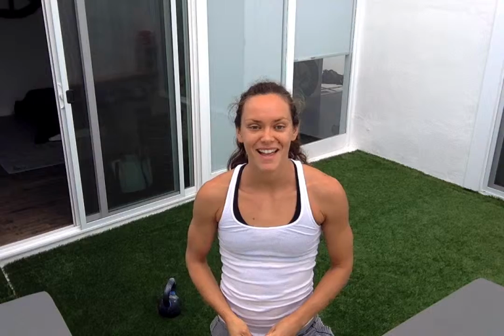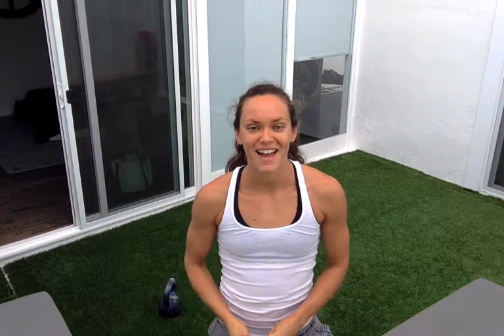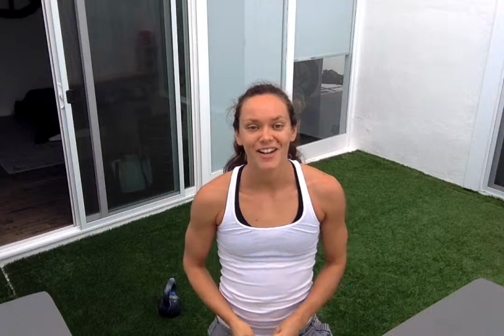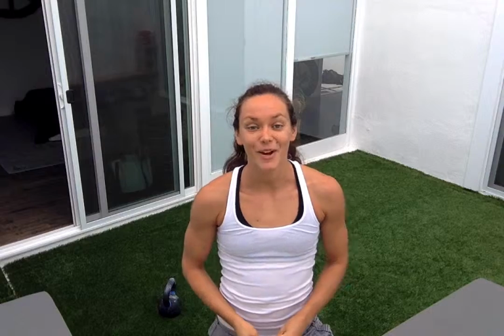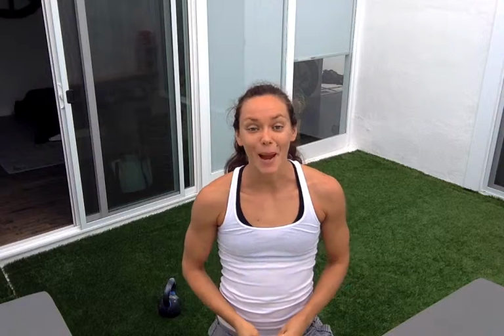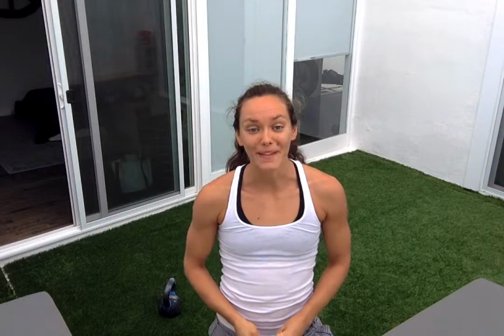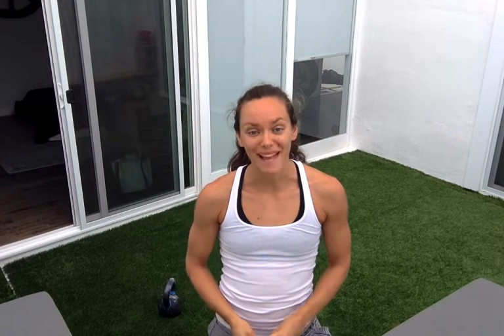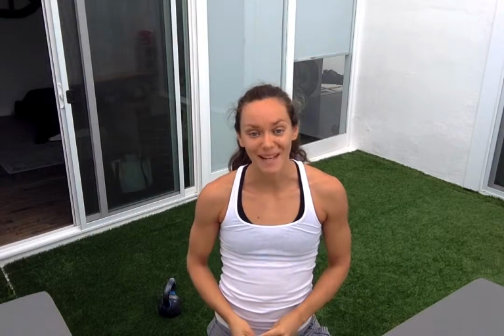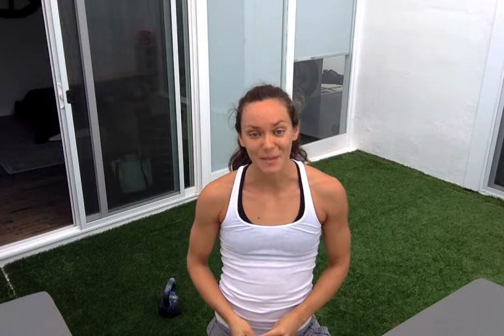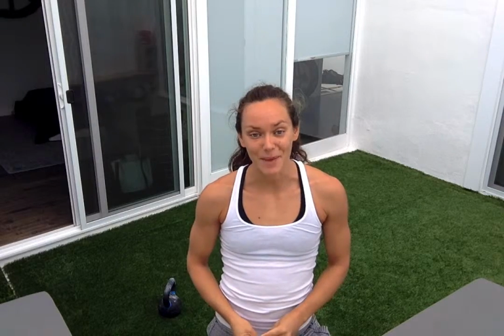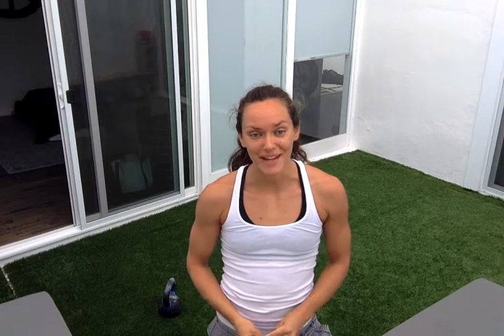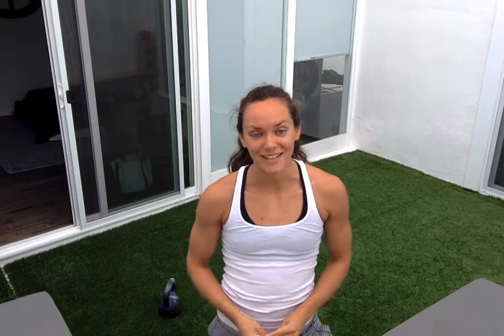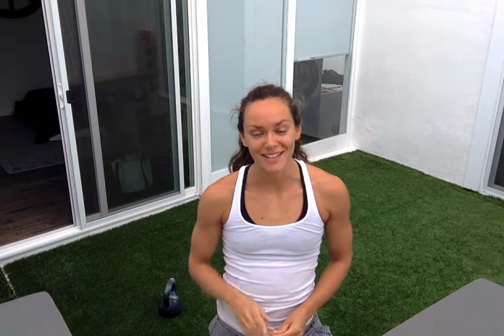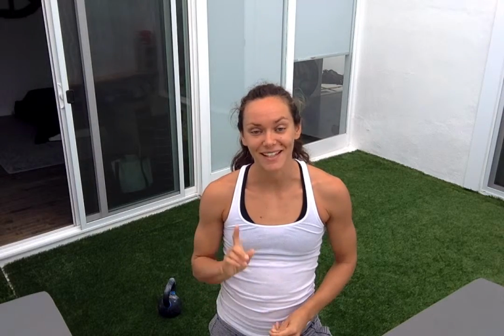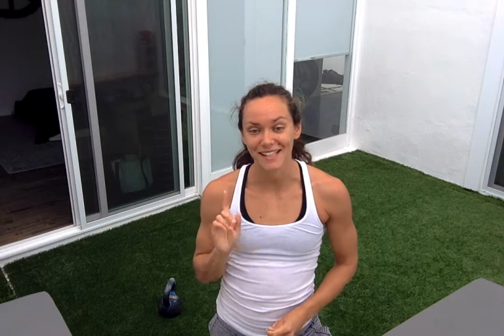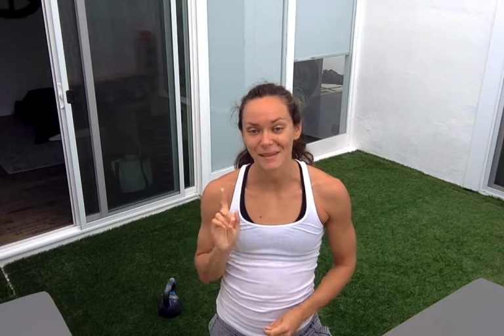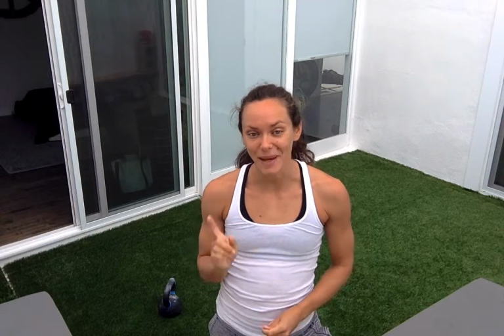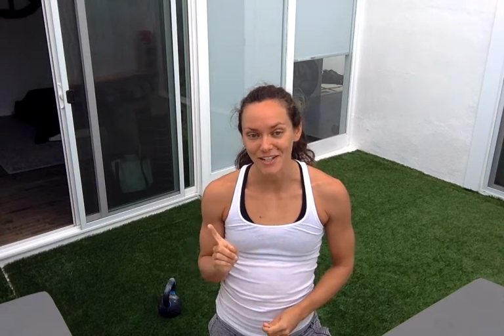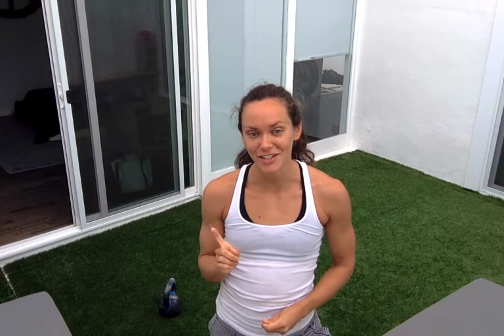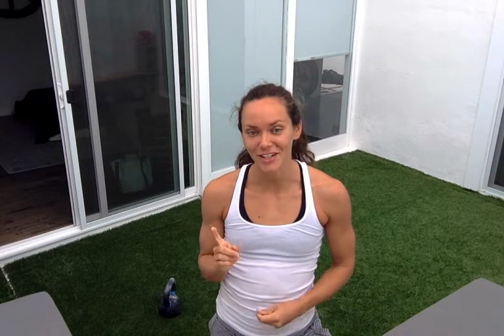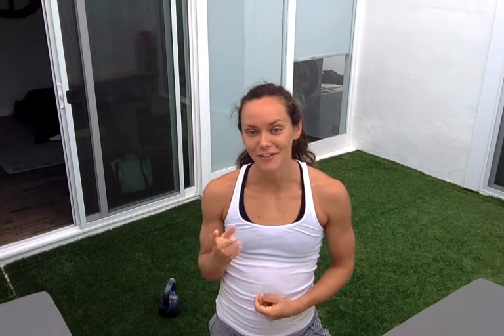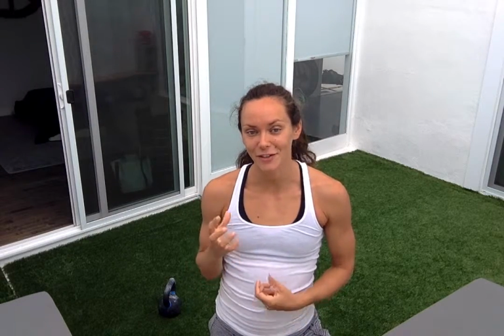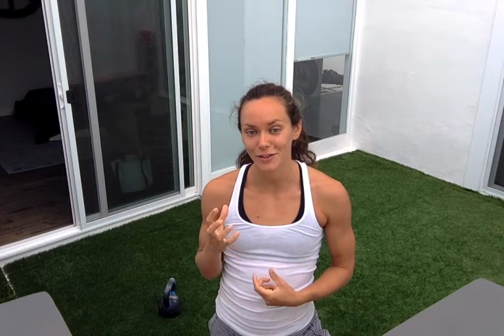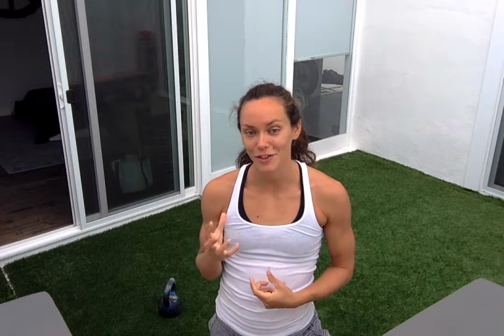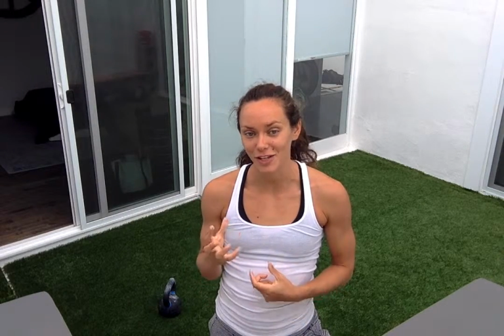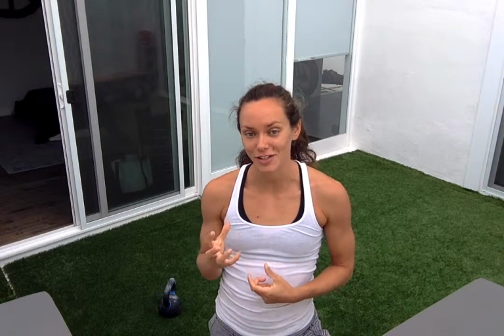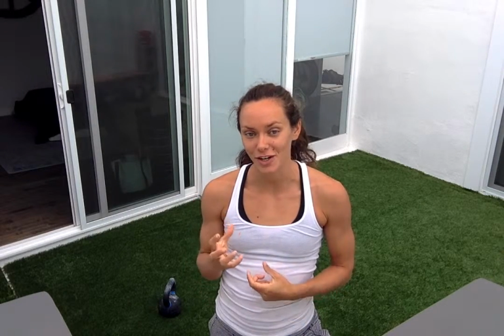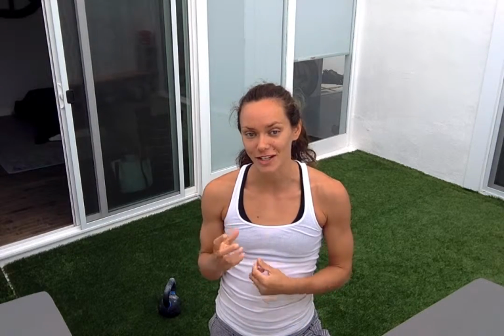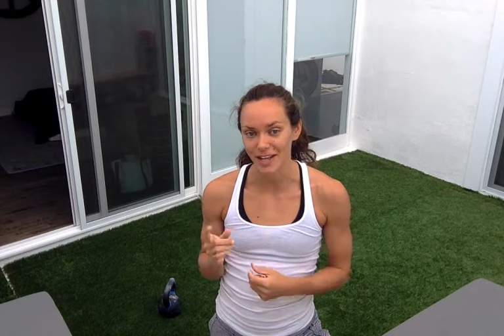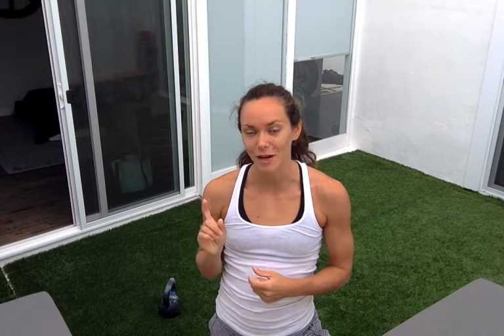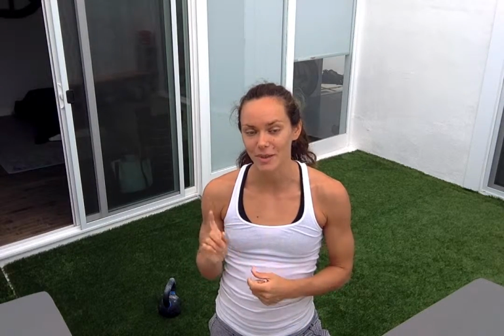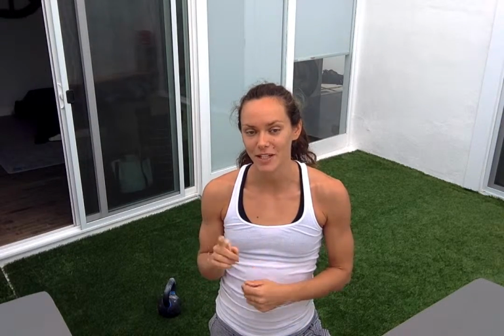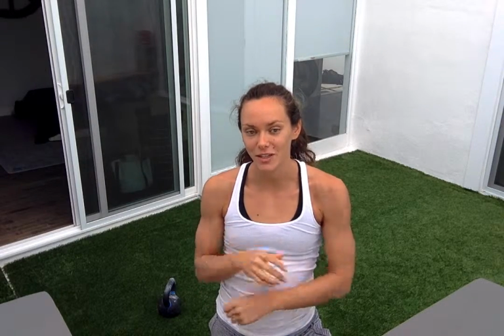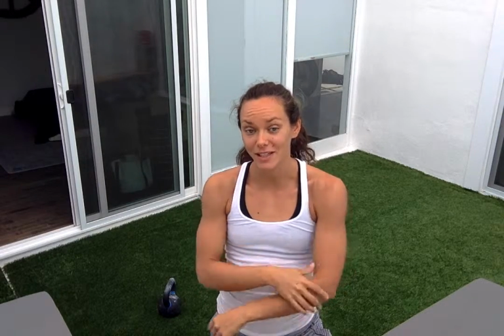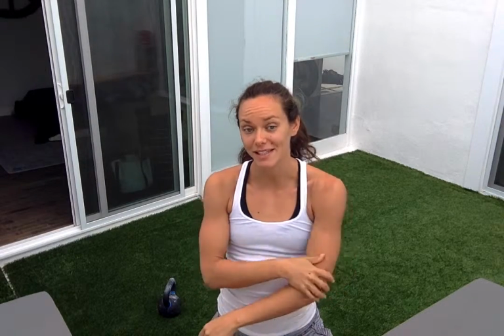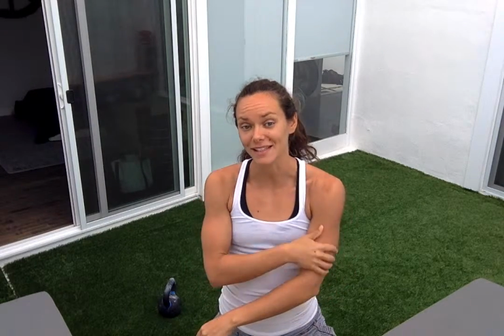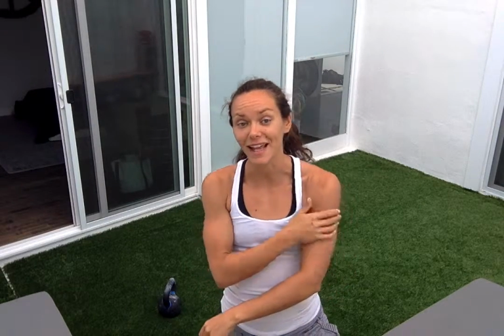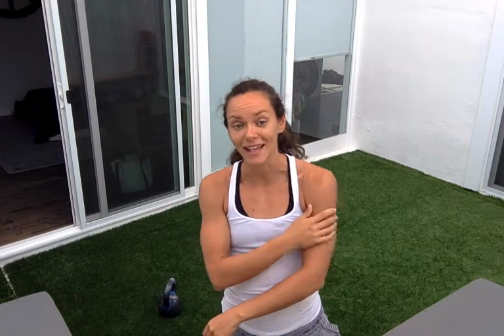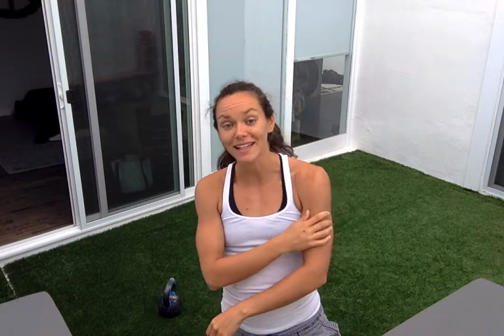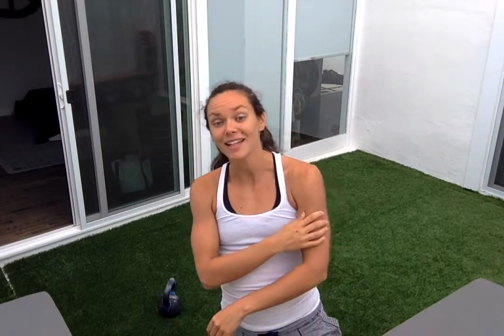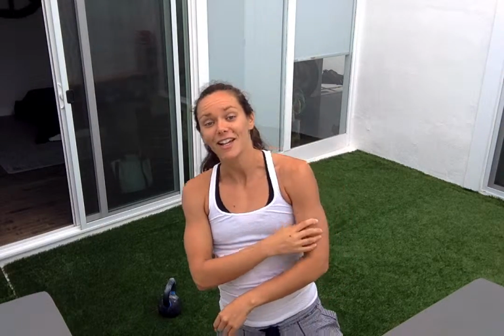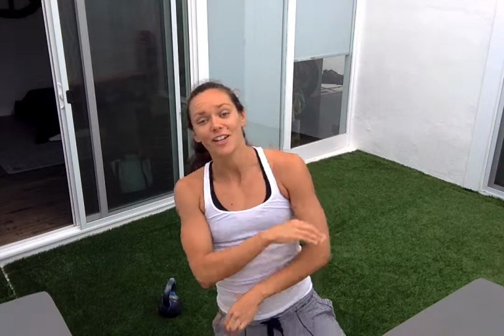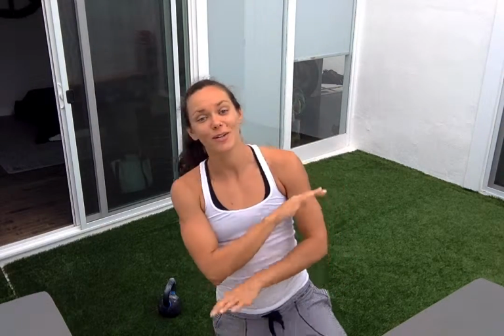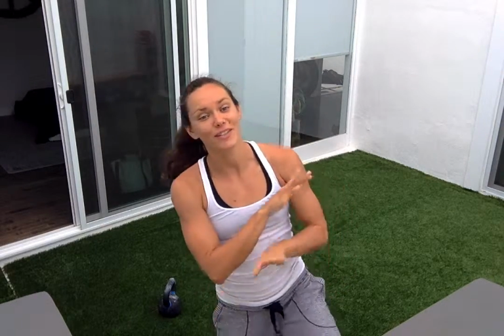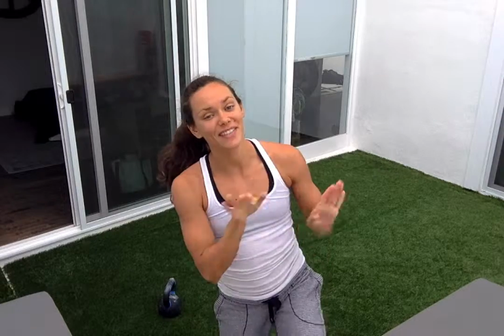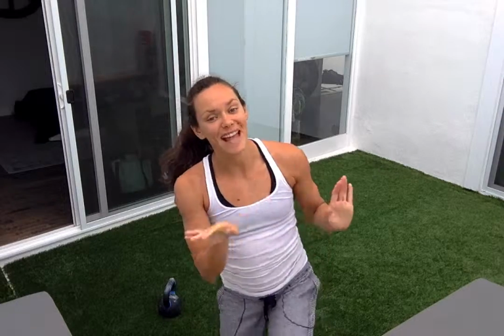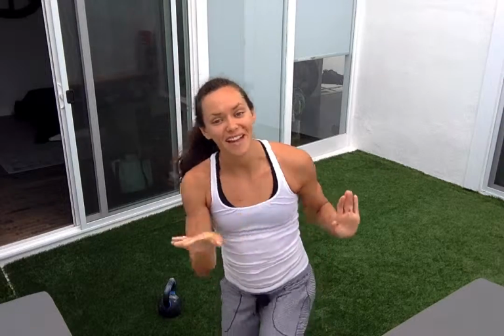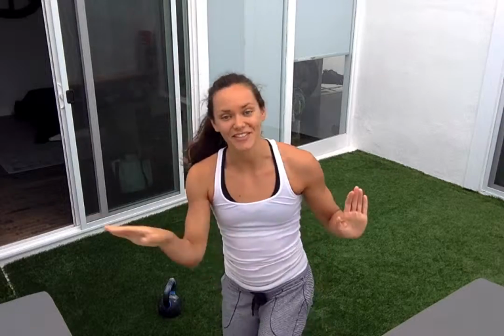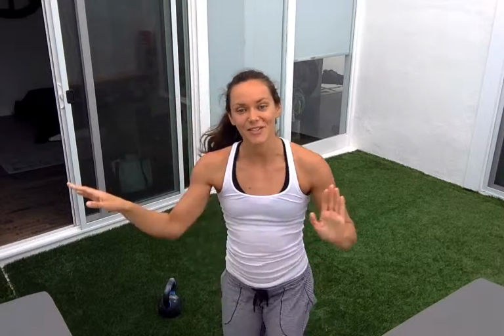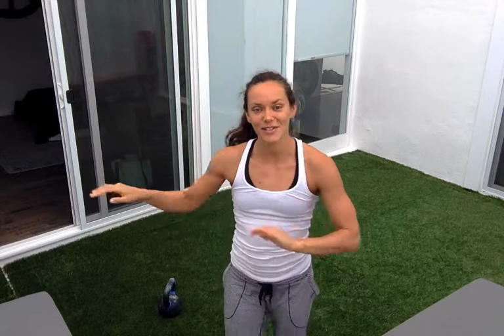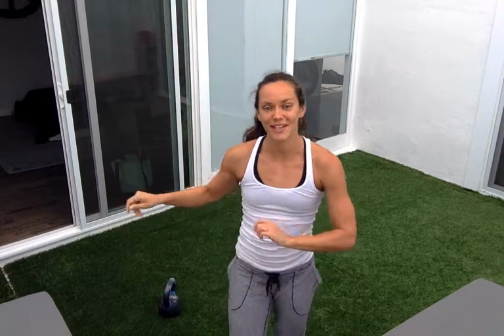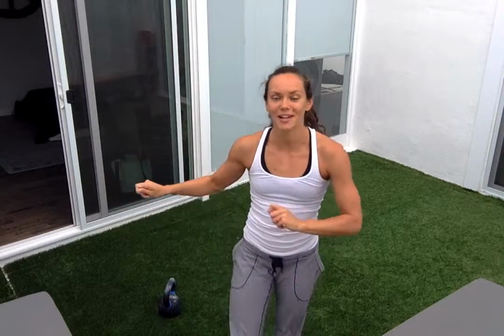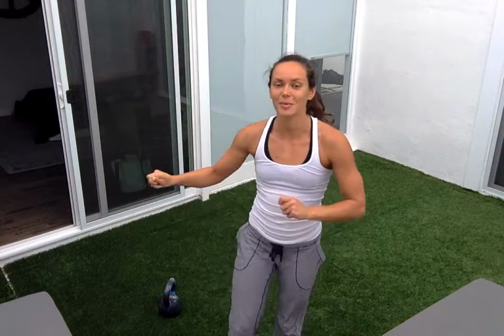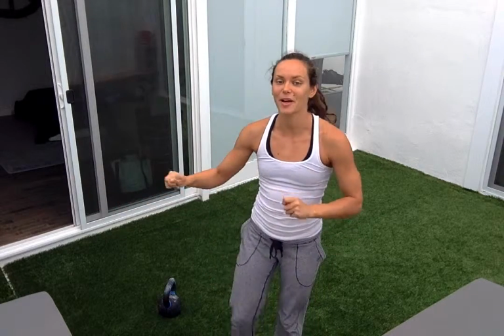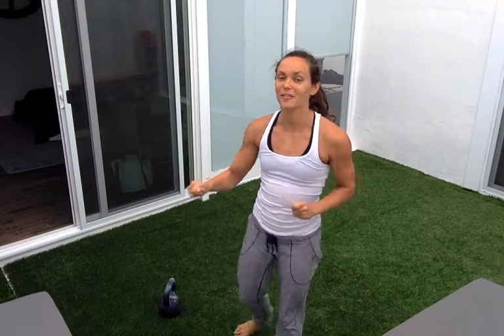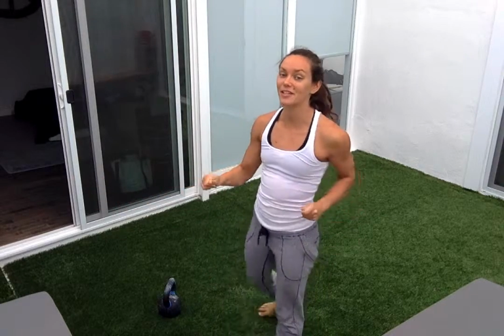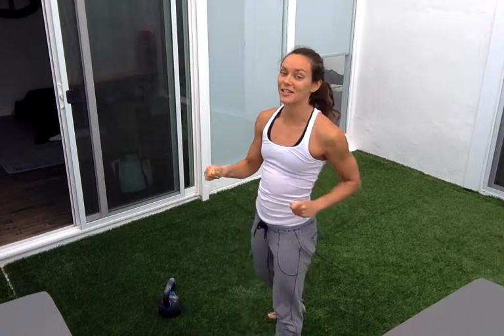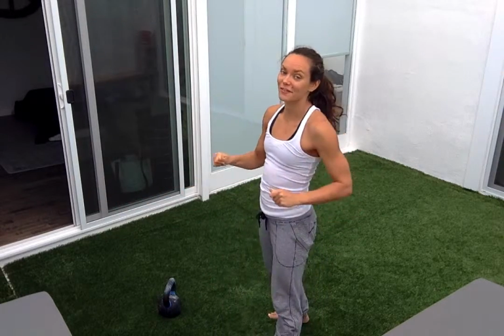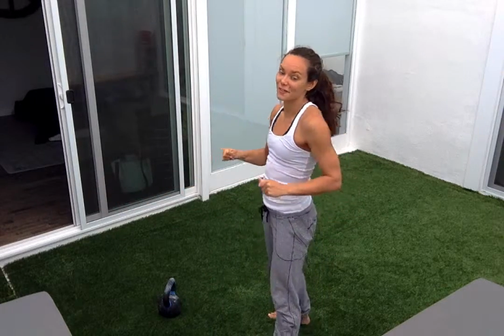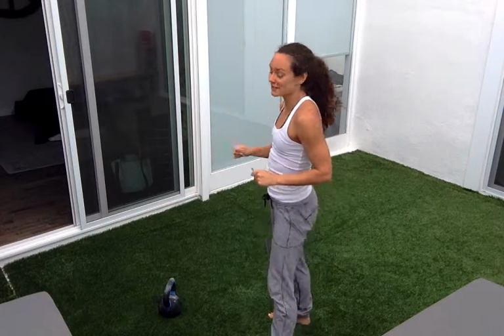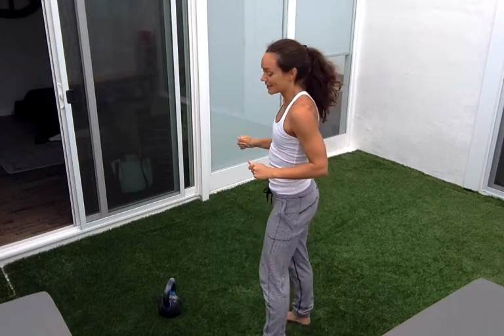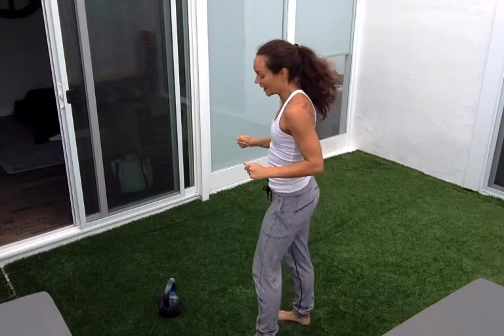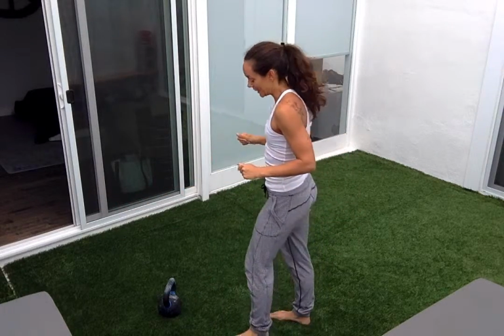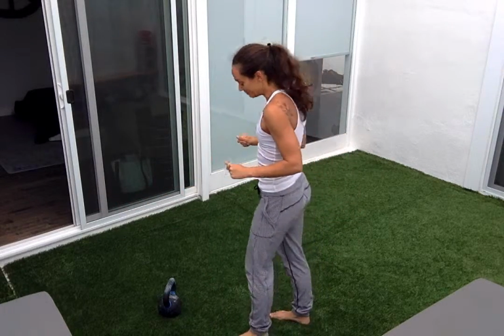Grab a kettlebell, especially if you're just starting out, make sure it's light. You don't even have to use a kettlebell for this first time.